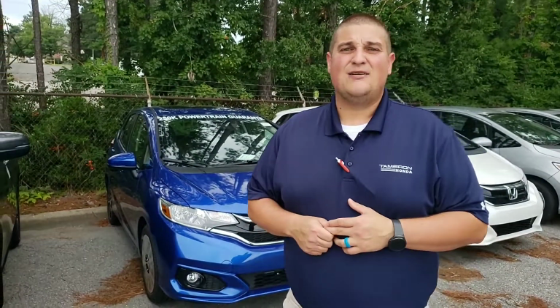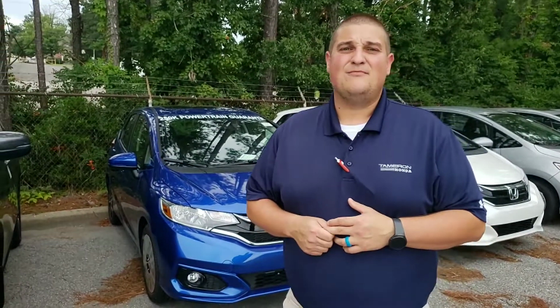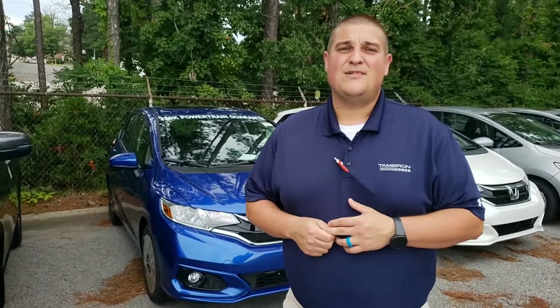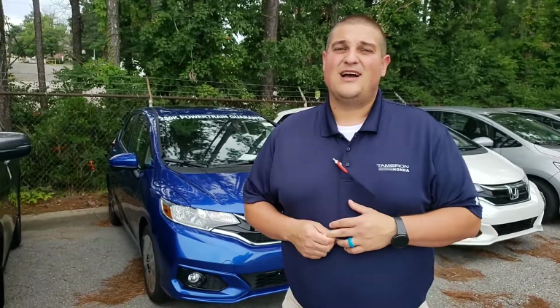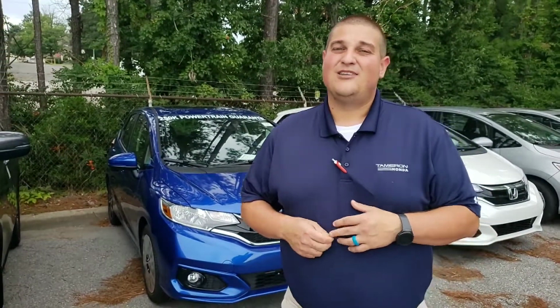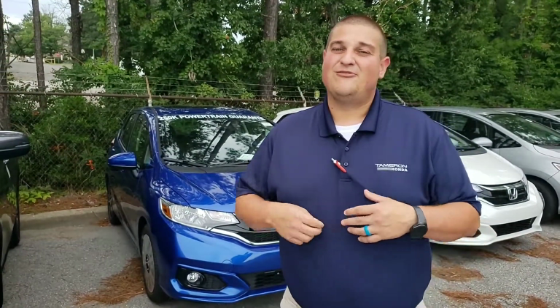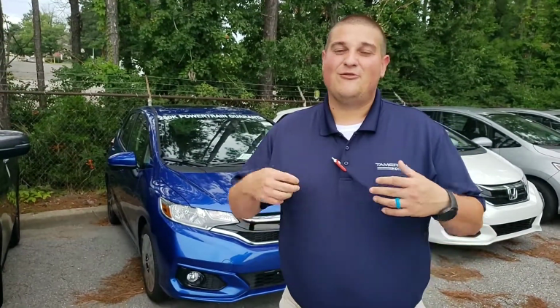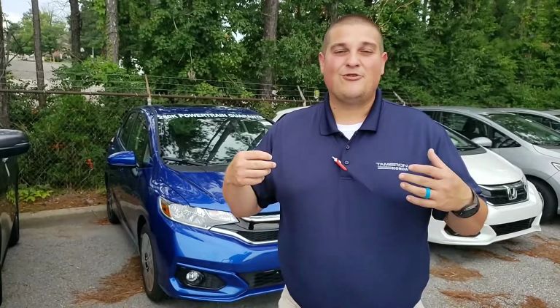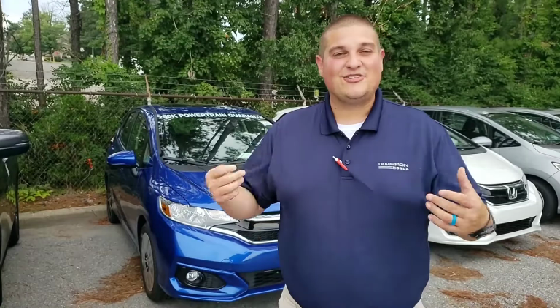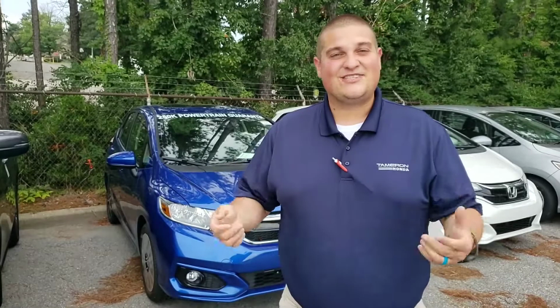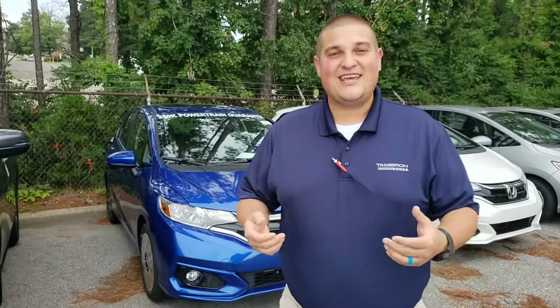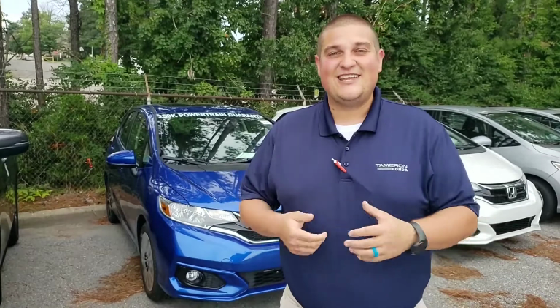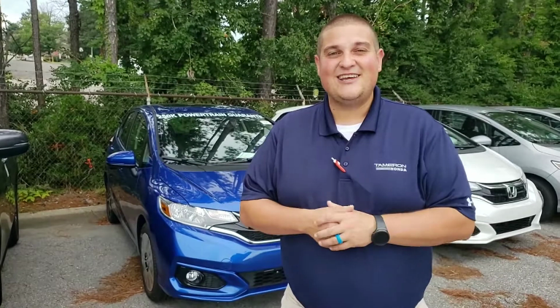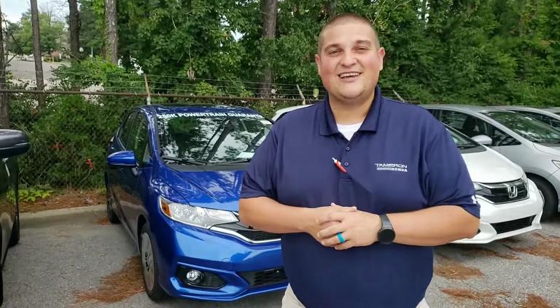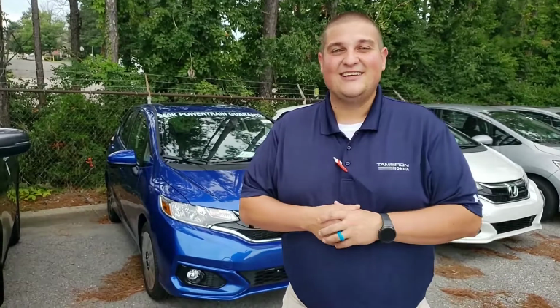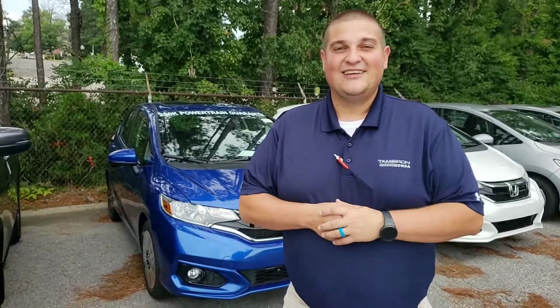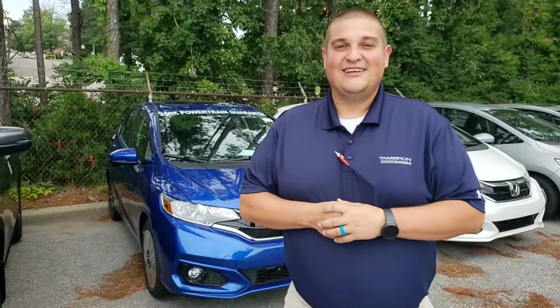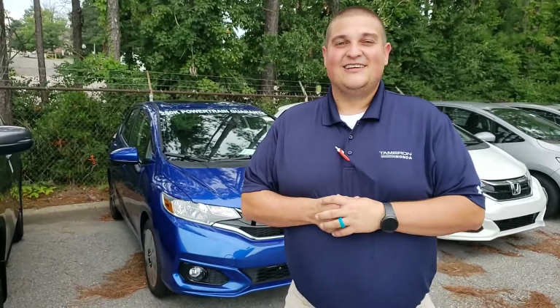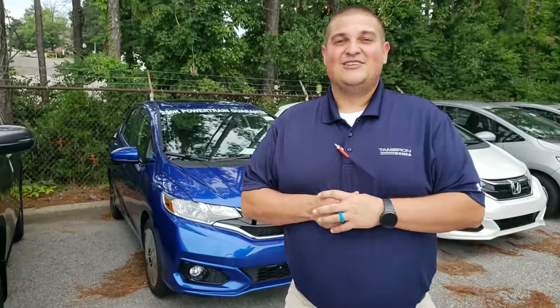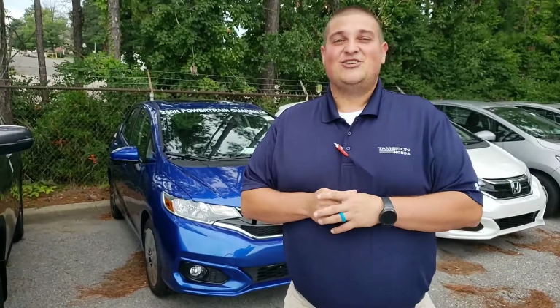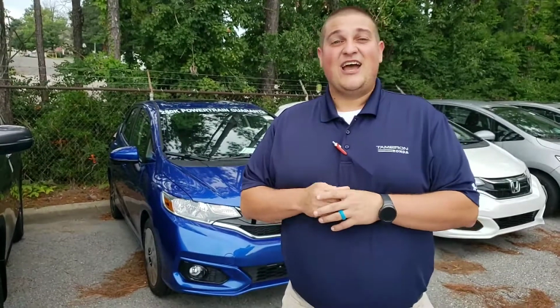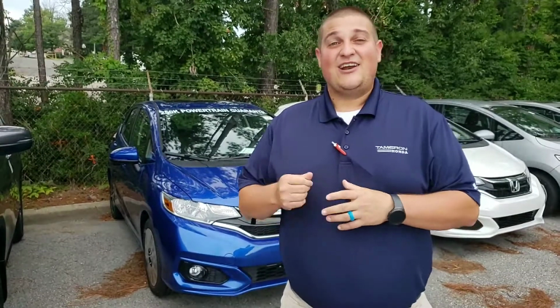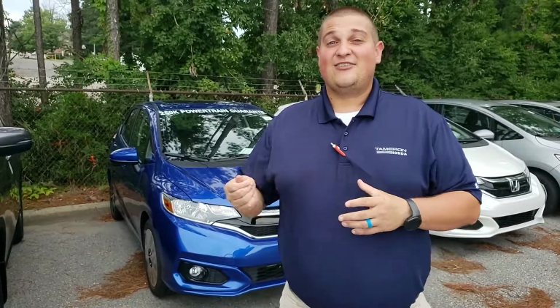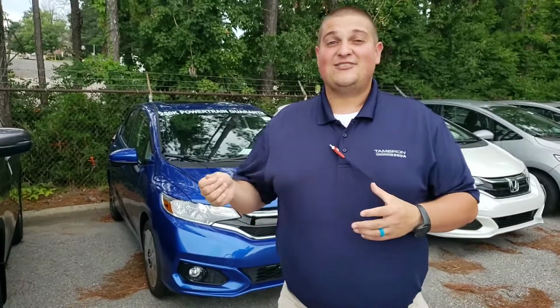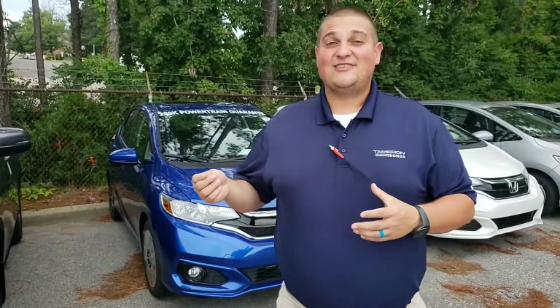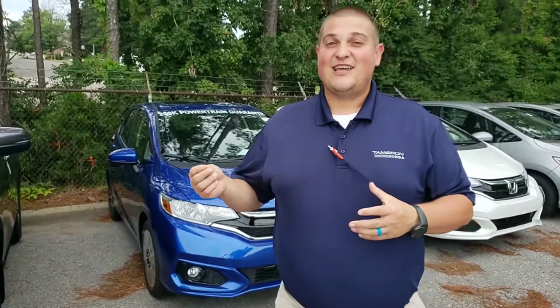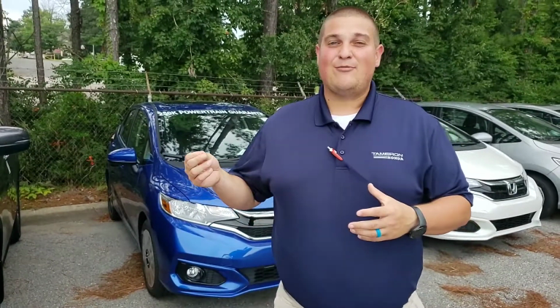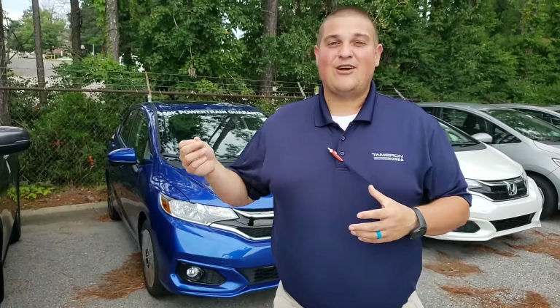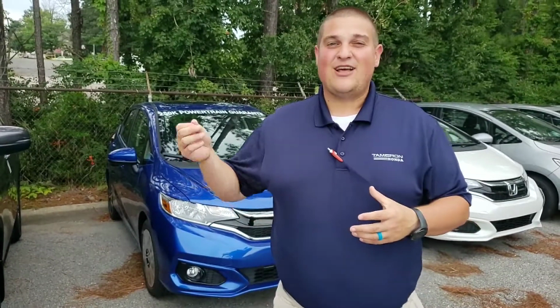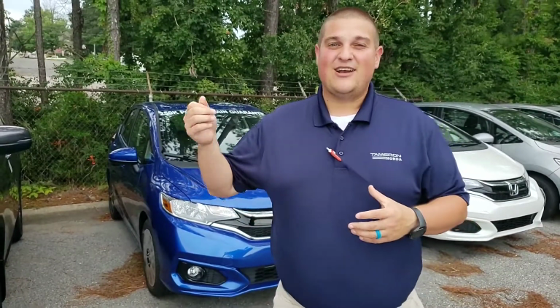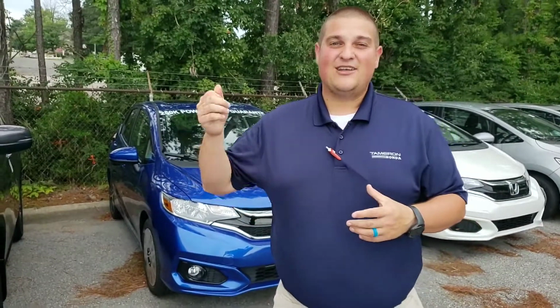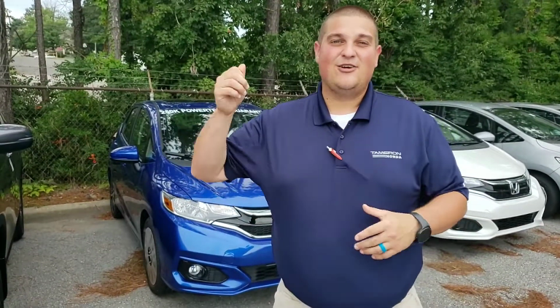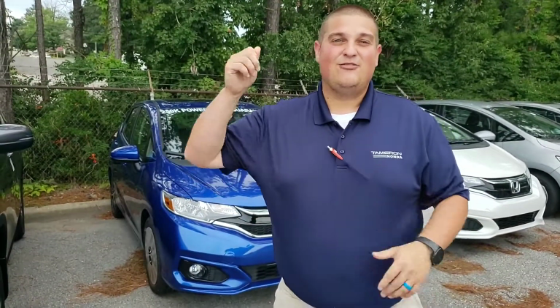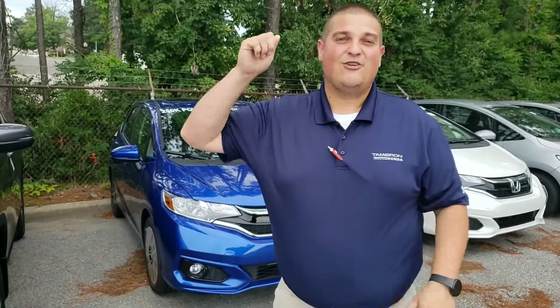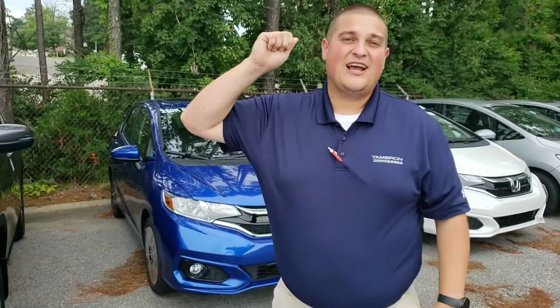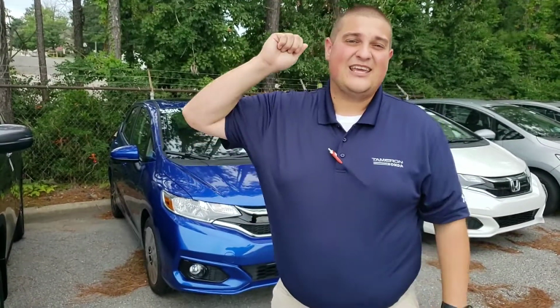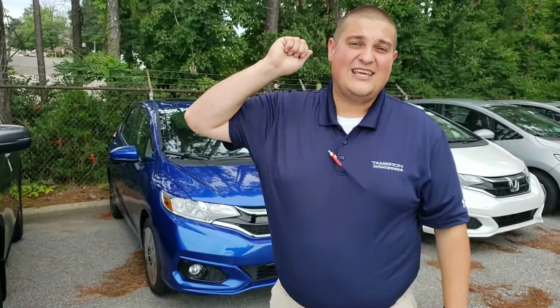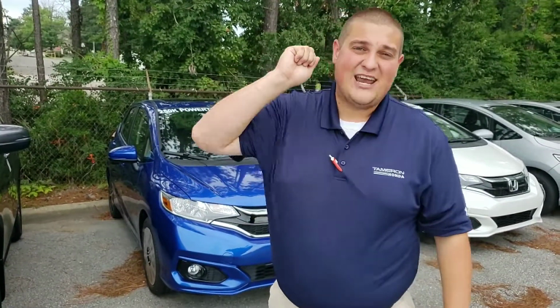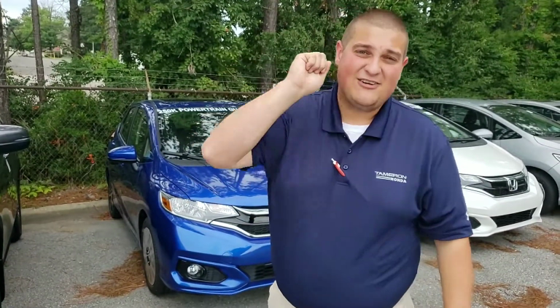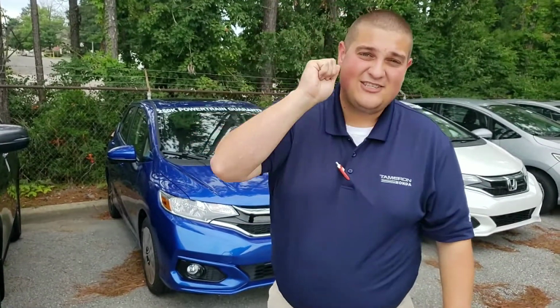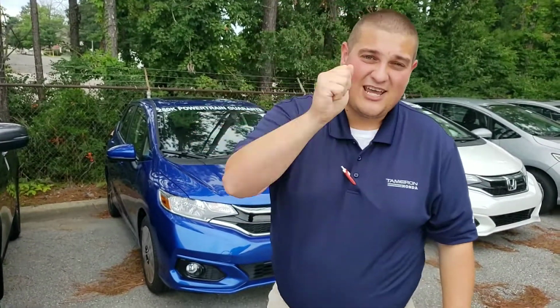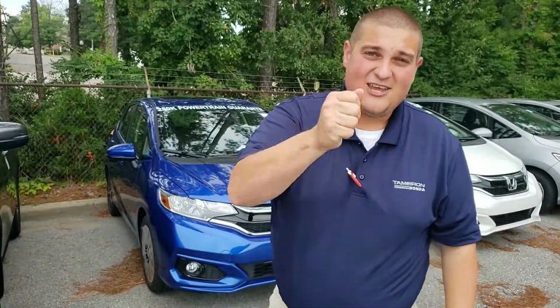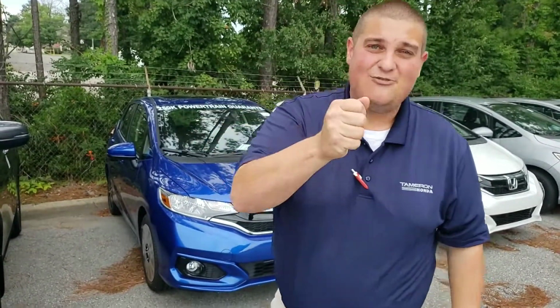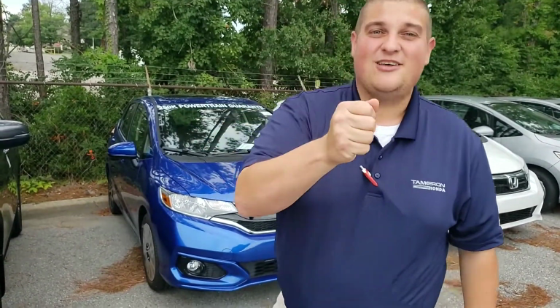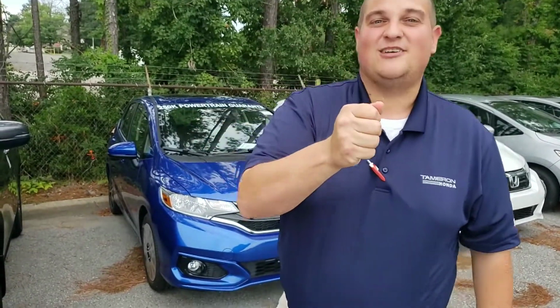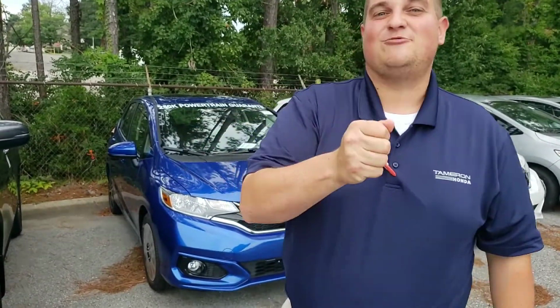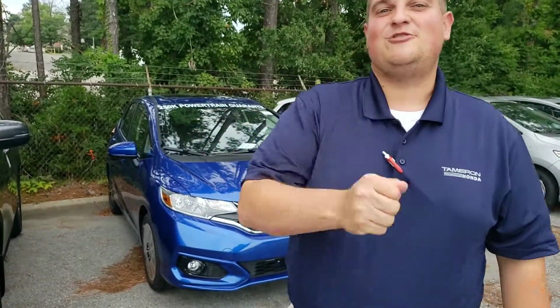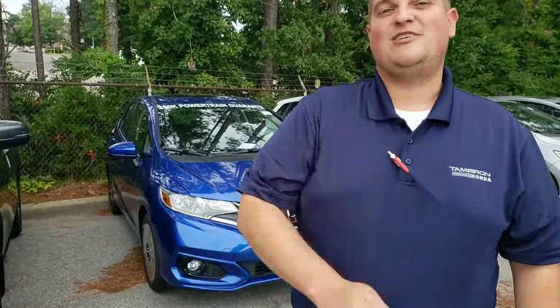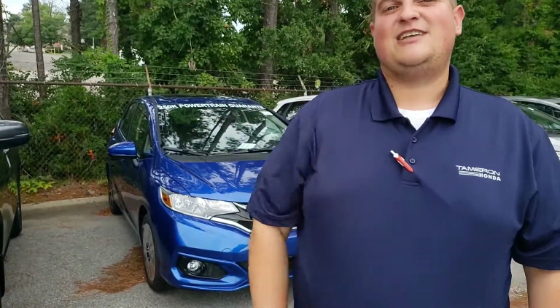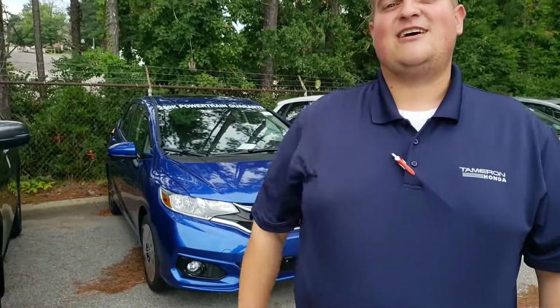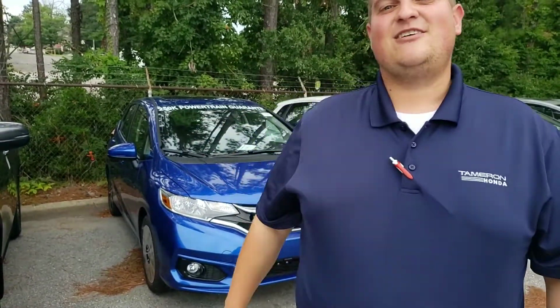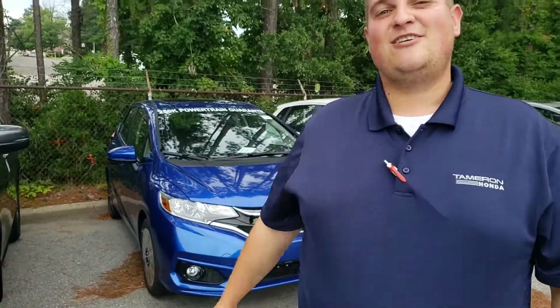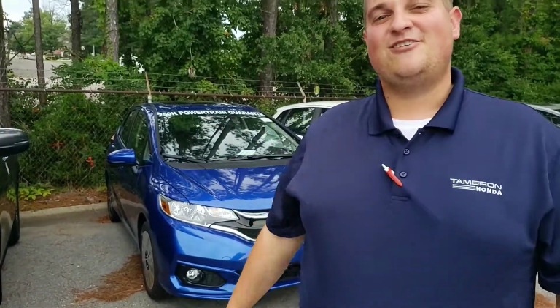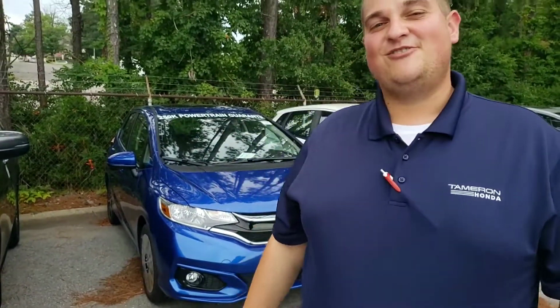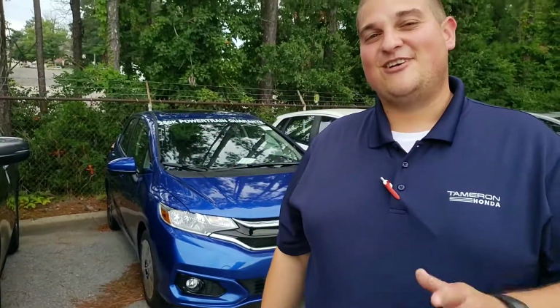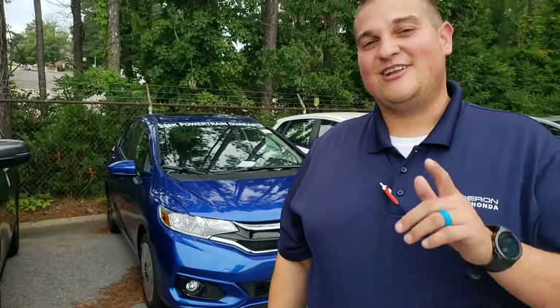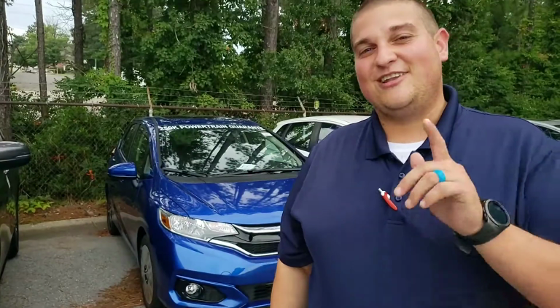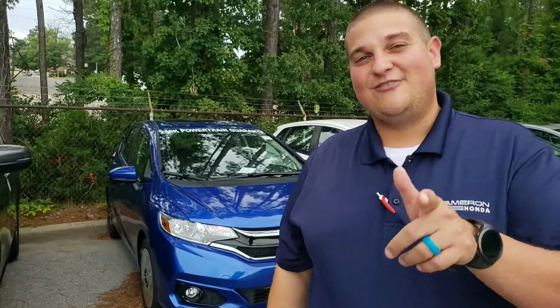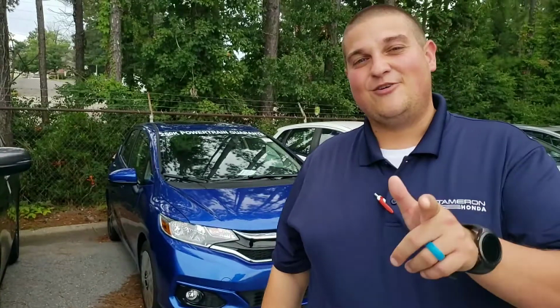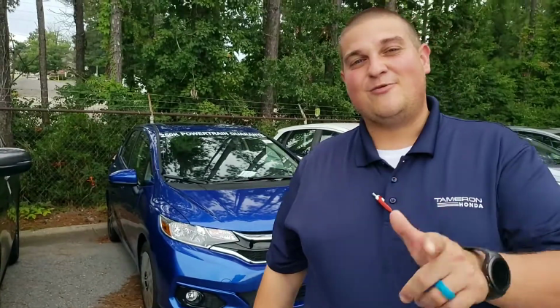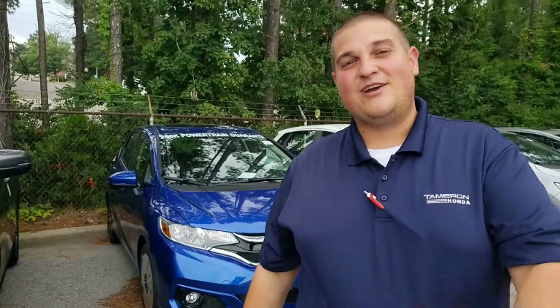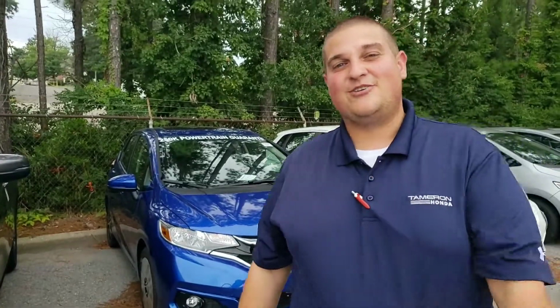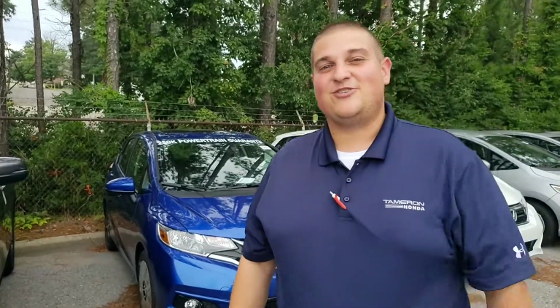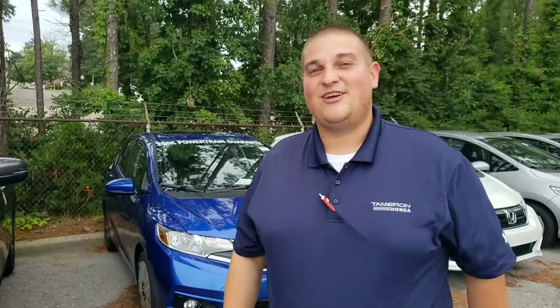I look forward to seeing you. Chad Harrelson, Tamron Honda in Hoover. And I can guarantee you this — when you get down here, you're going to love the way you're treated.